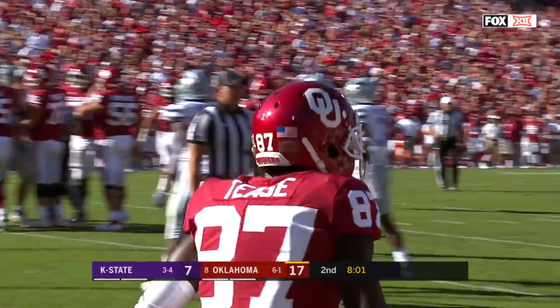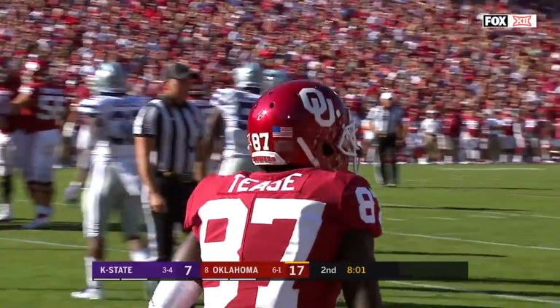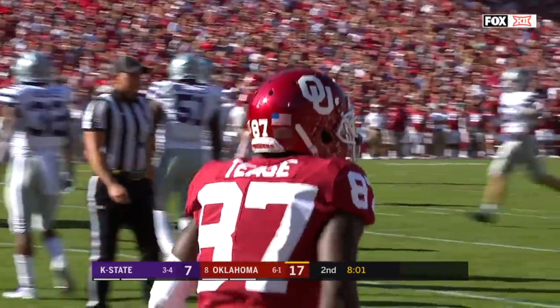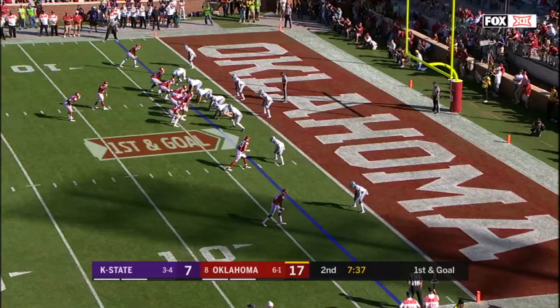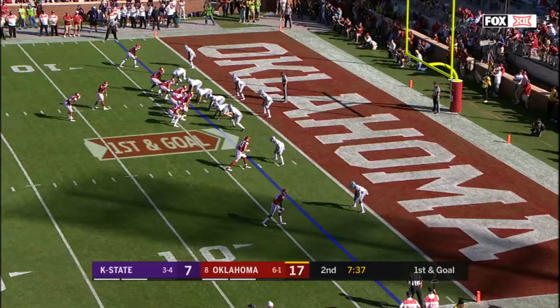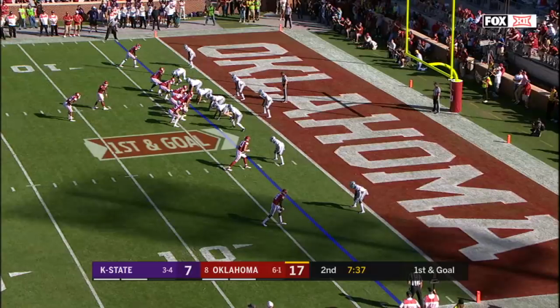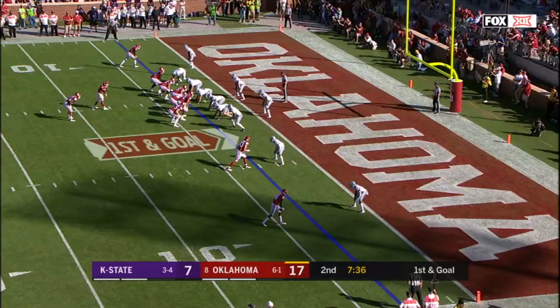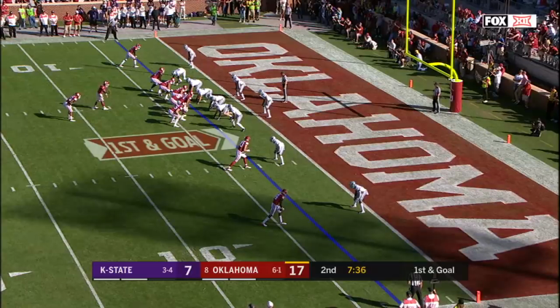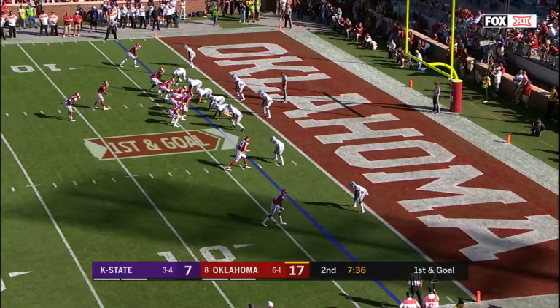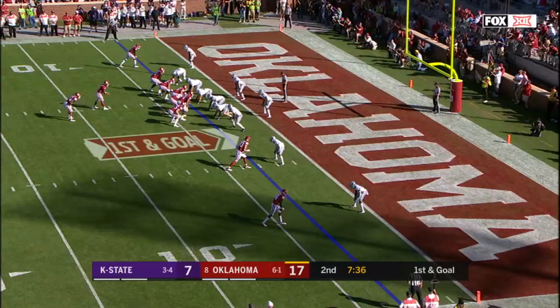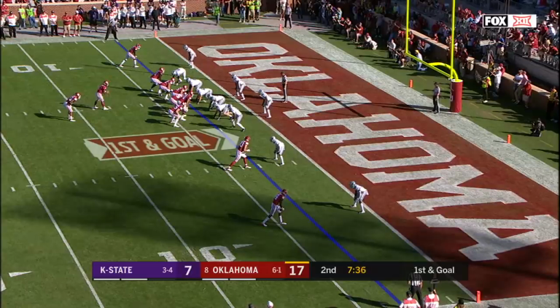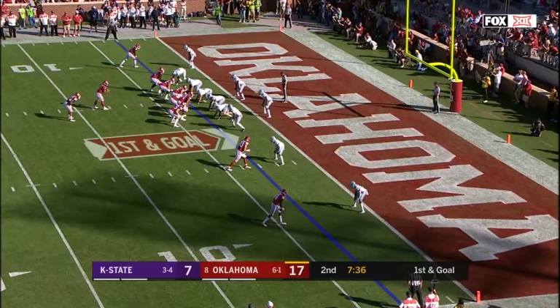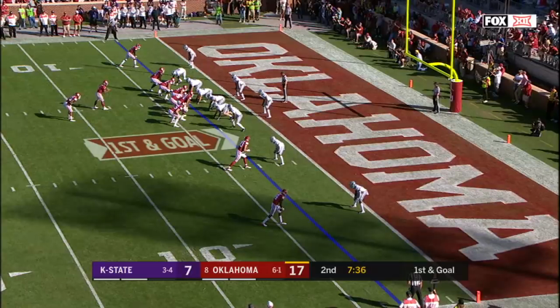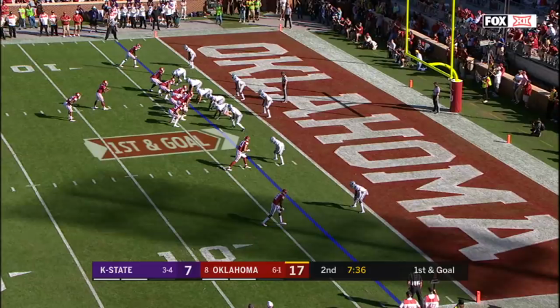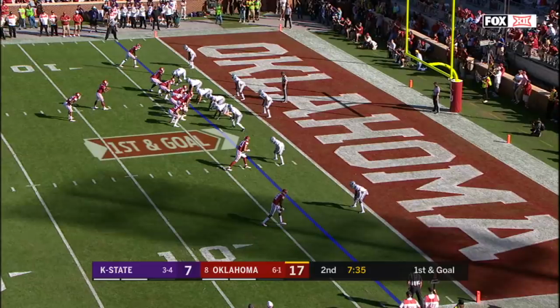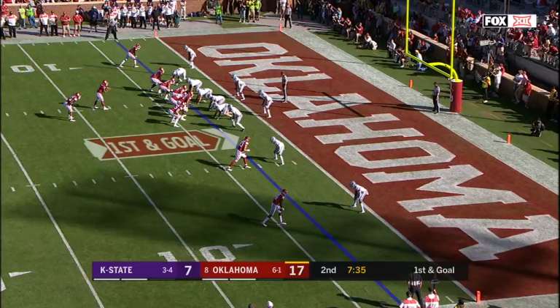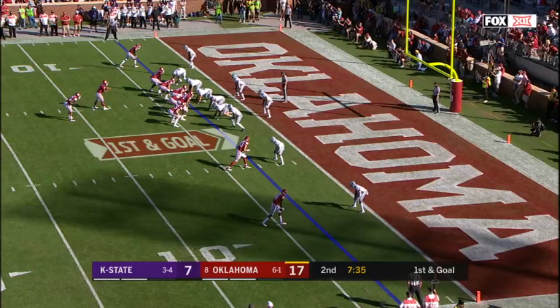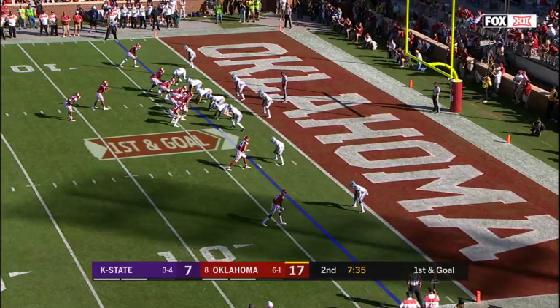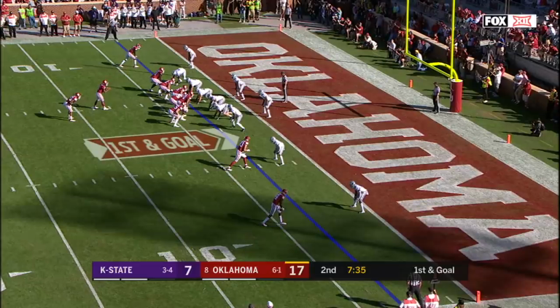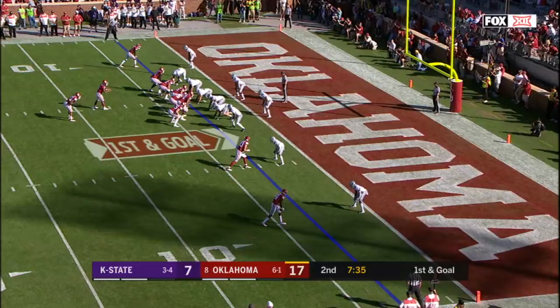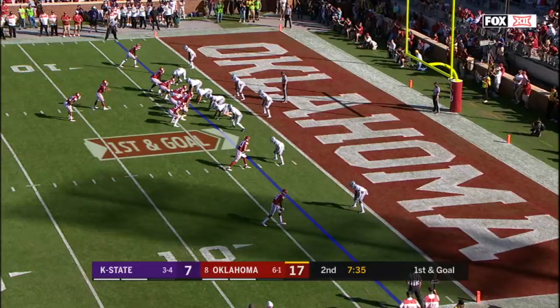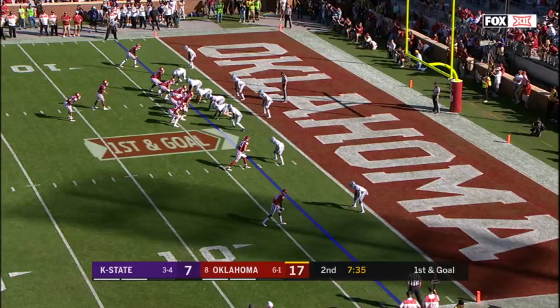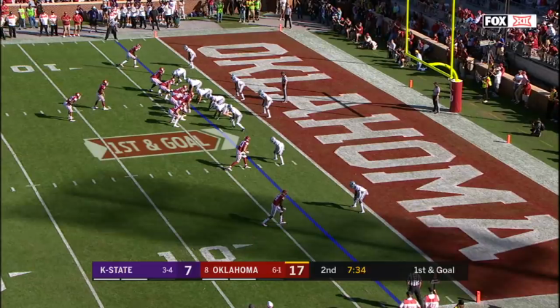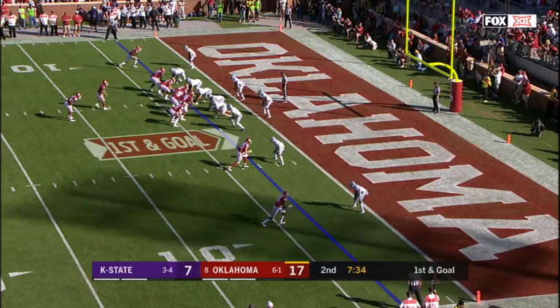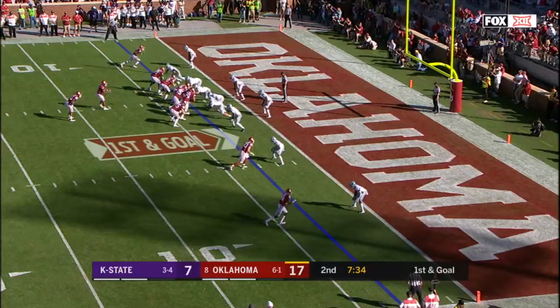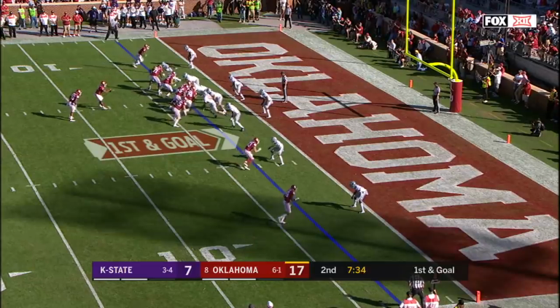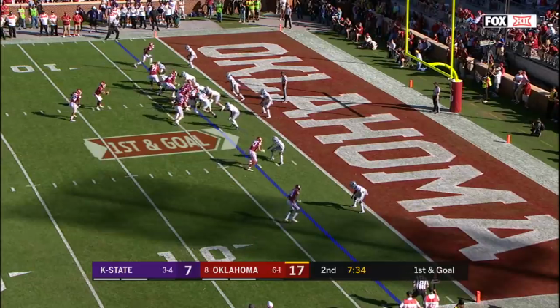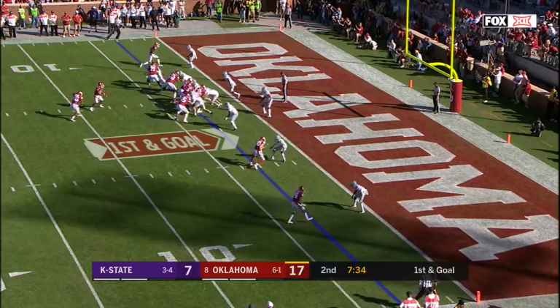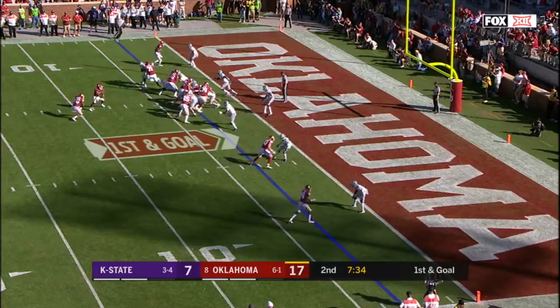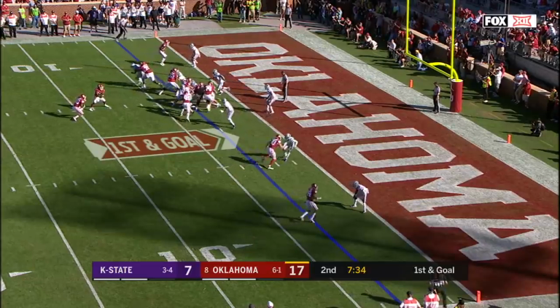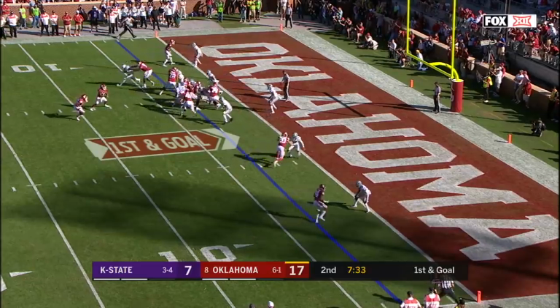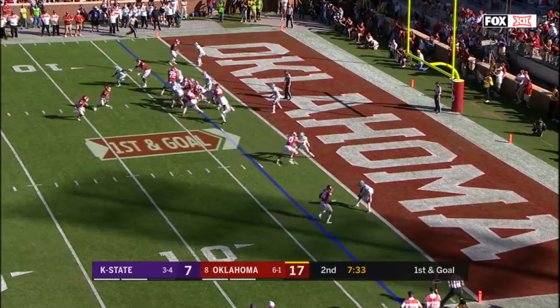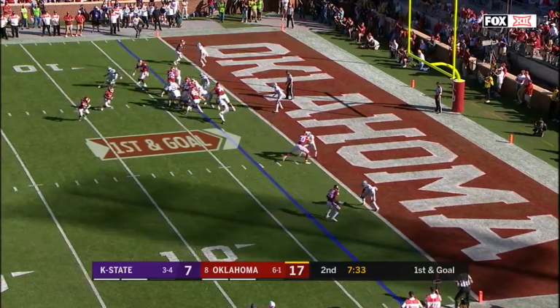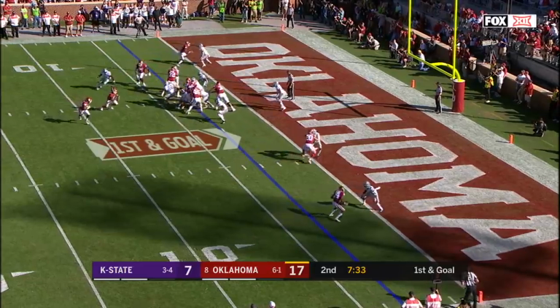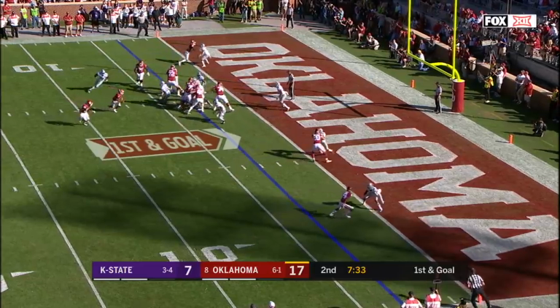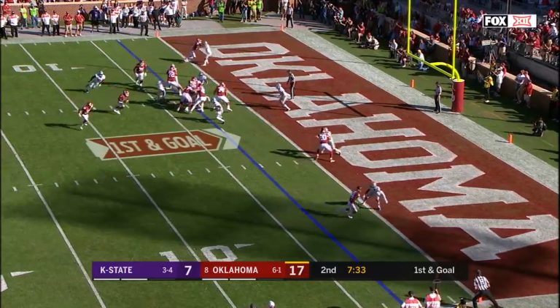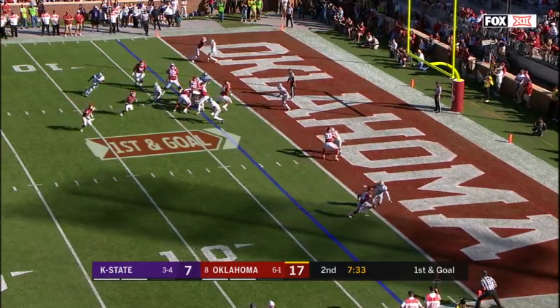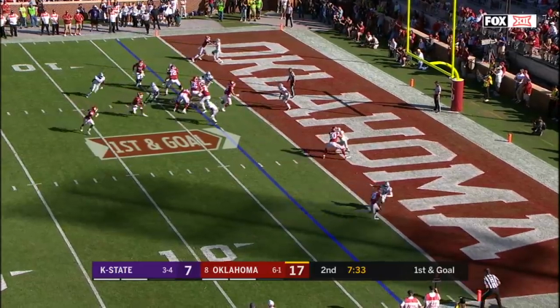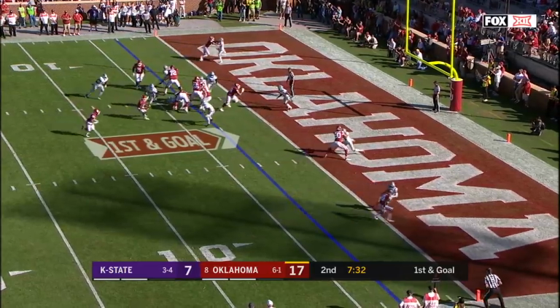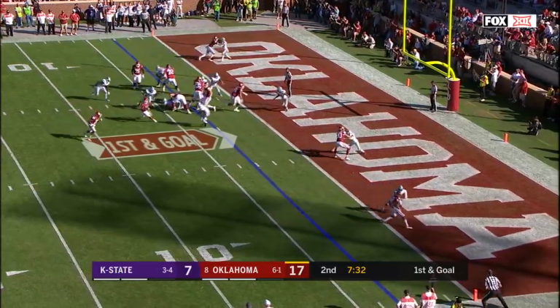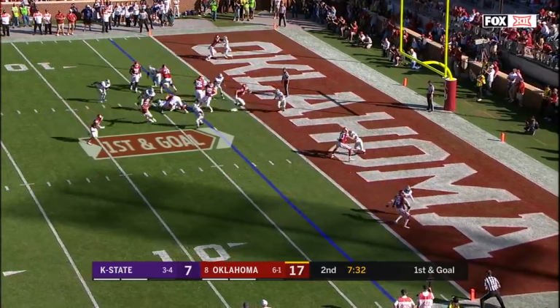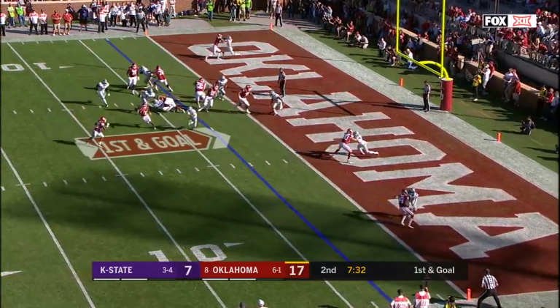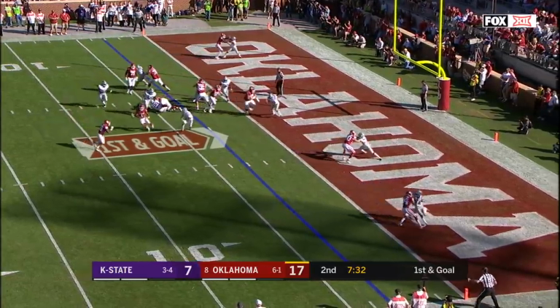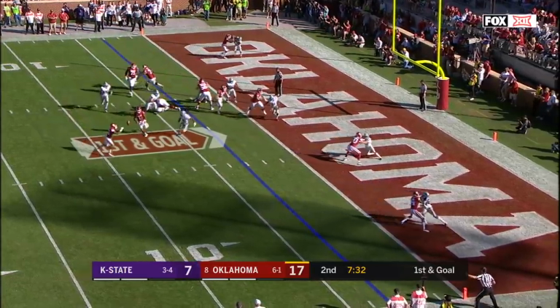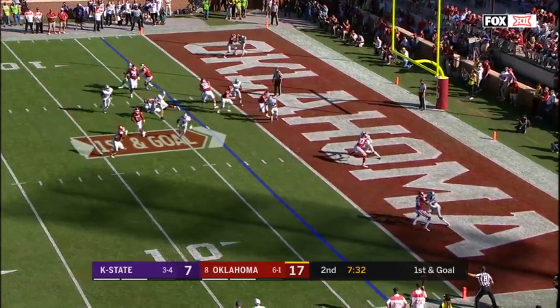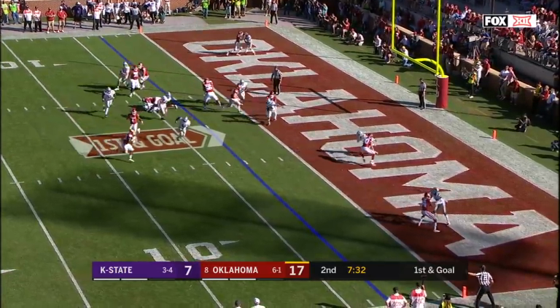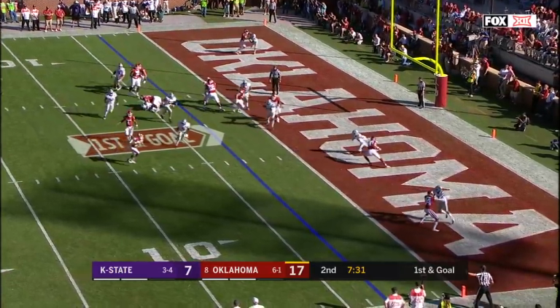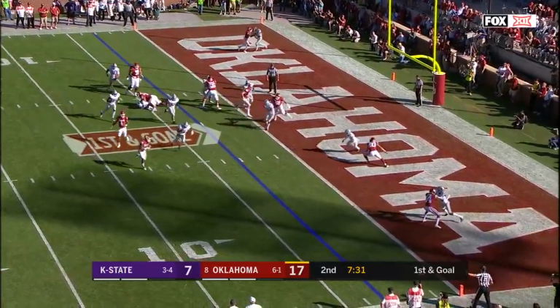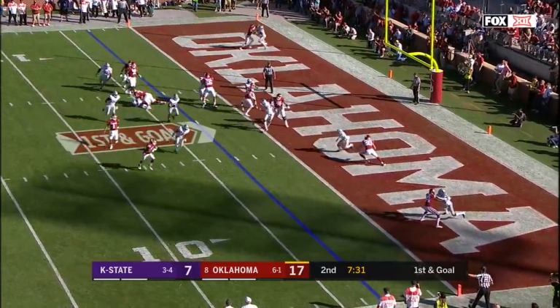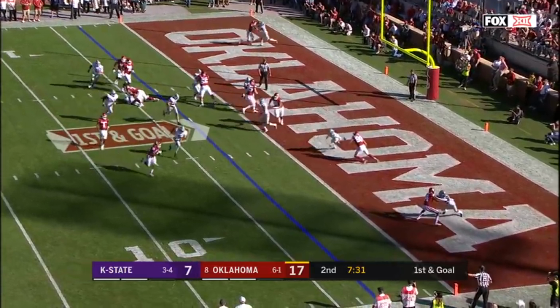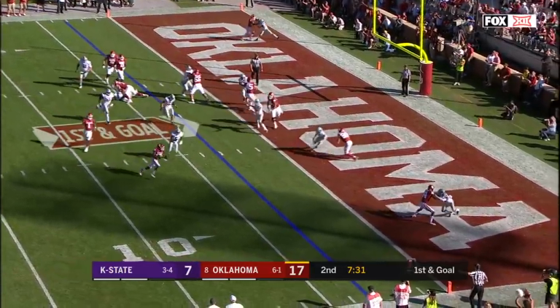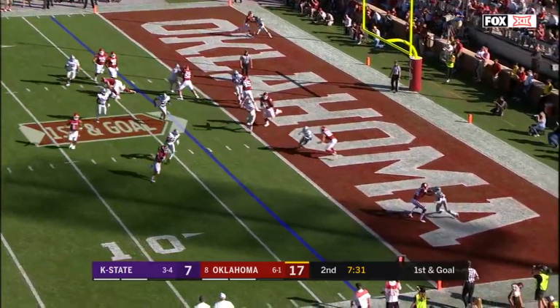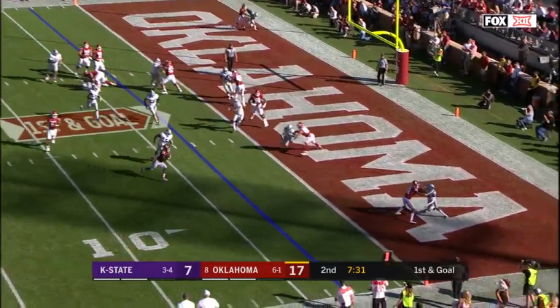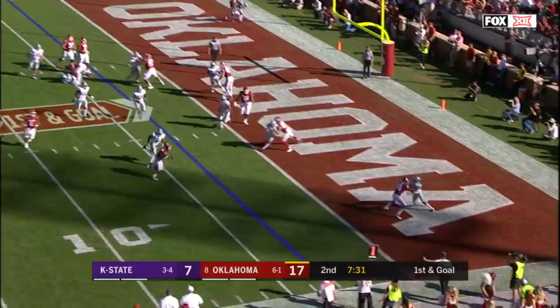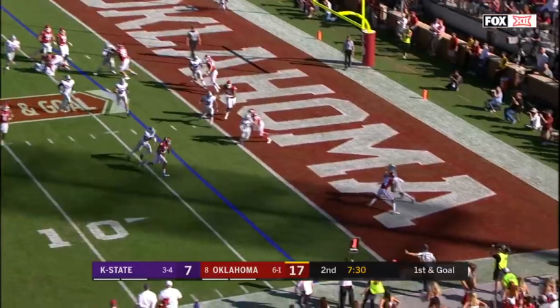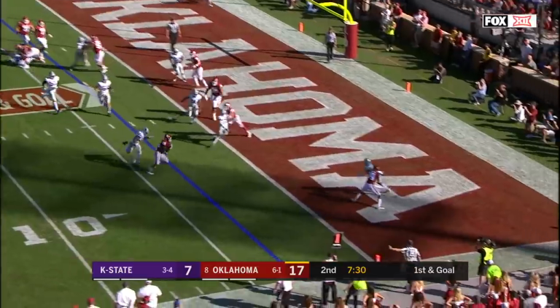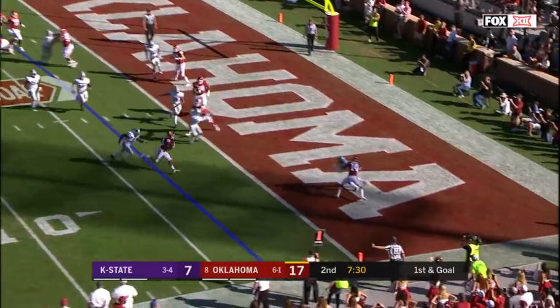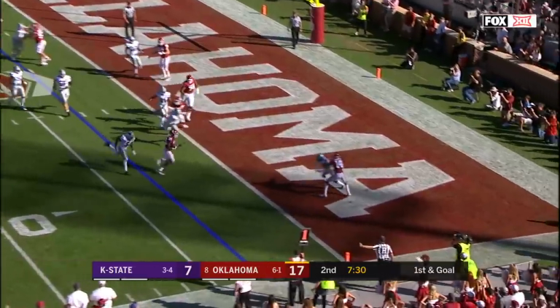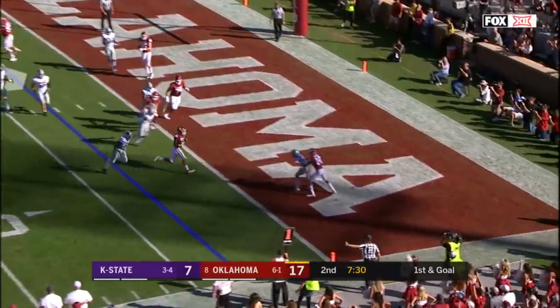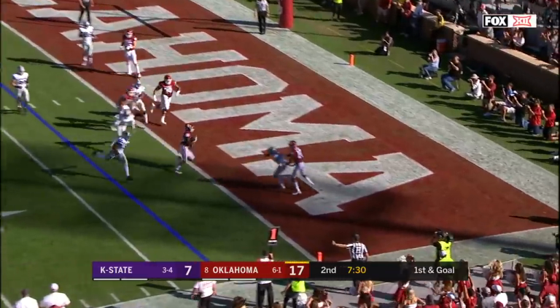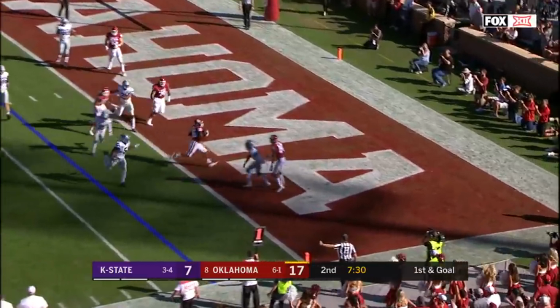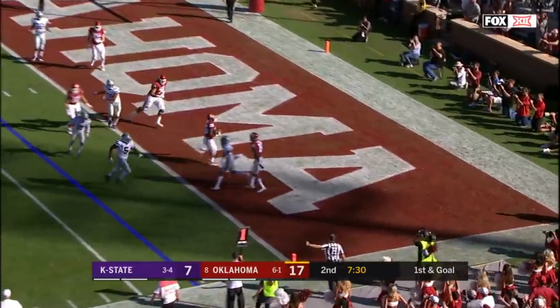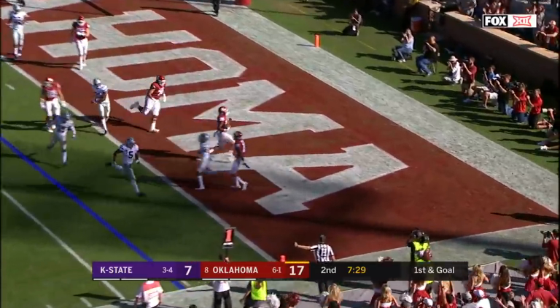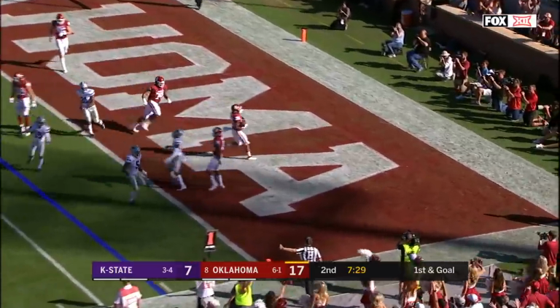They have Brooks in the backfield, they have a quarterback that can run it. Option pitch to Brooks — gains six.